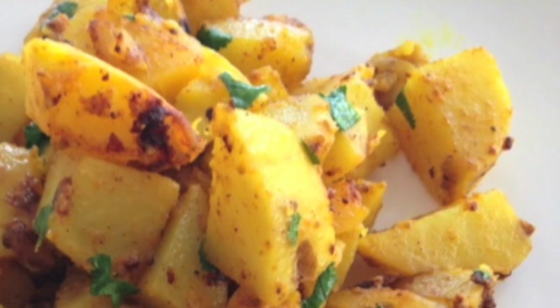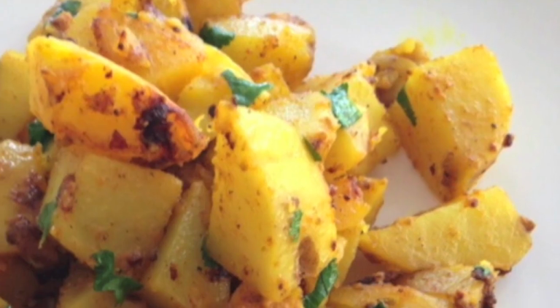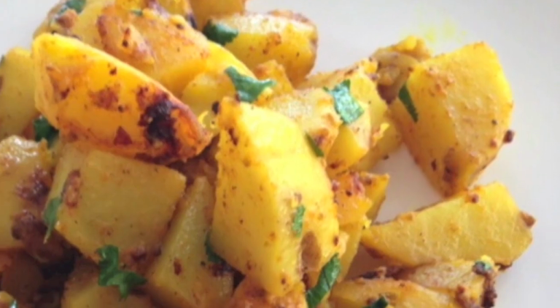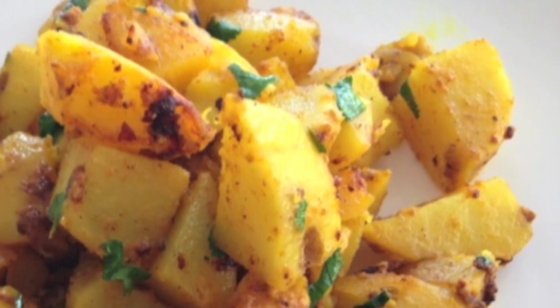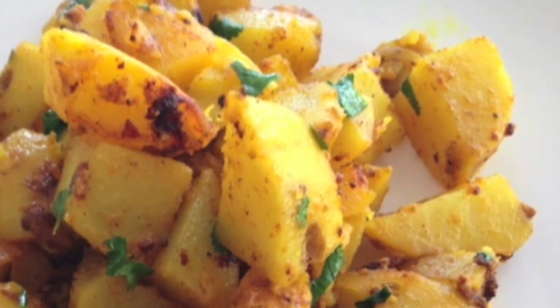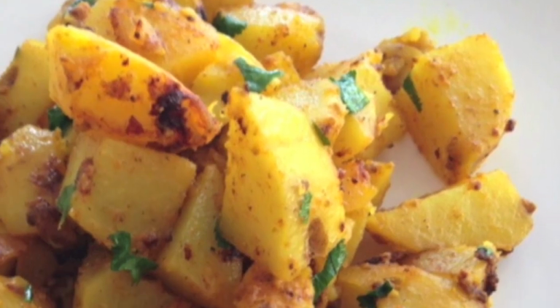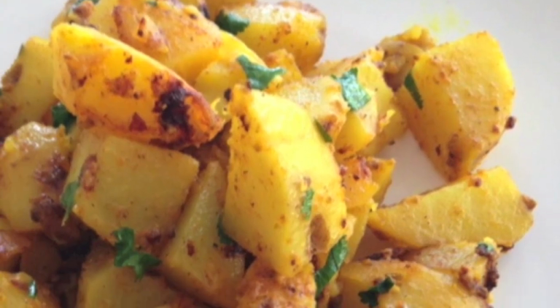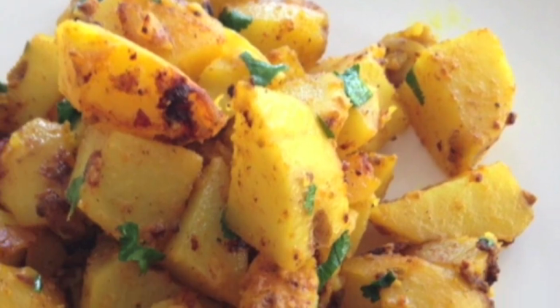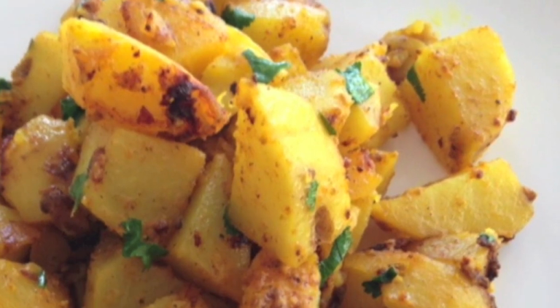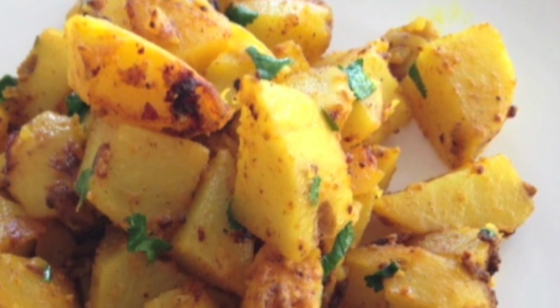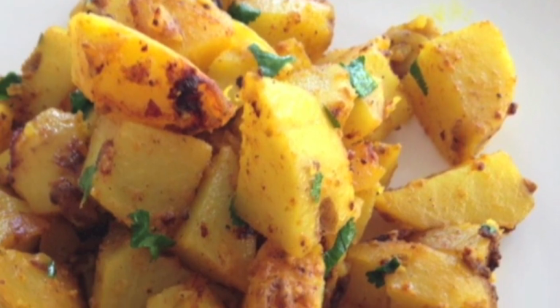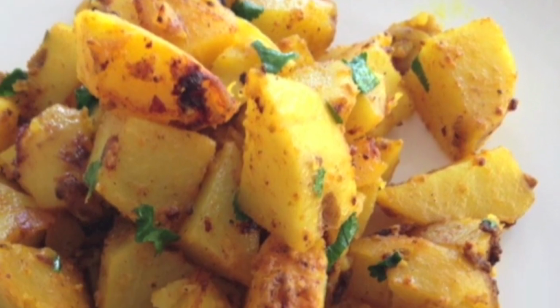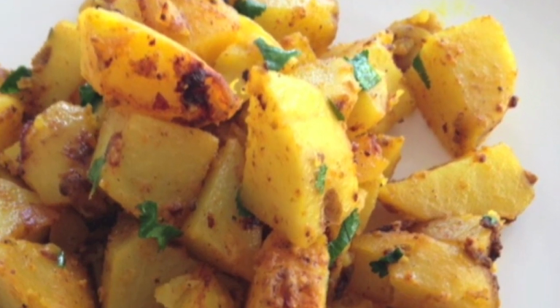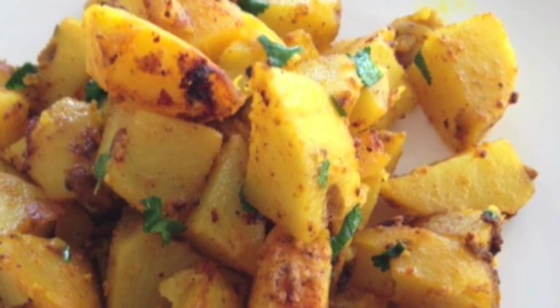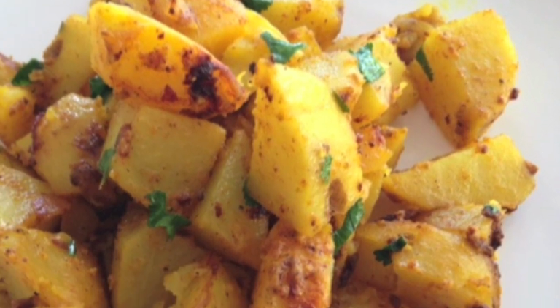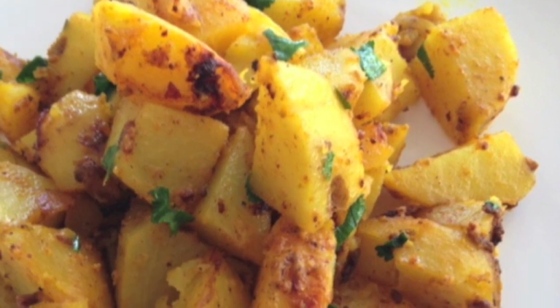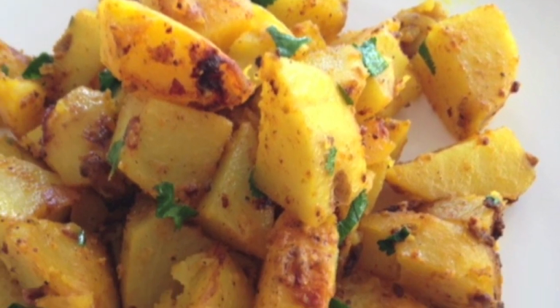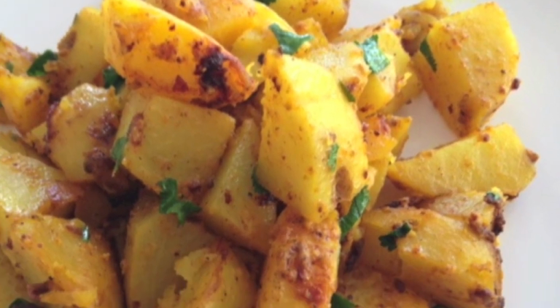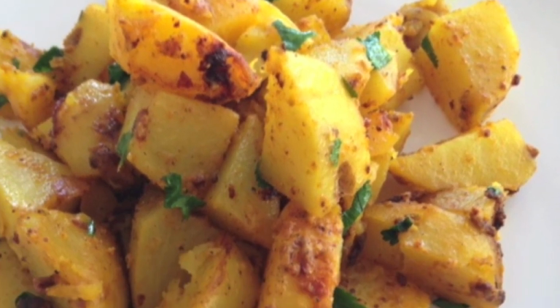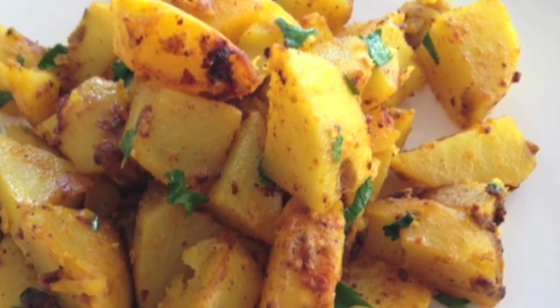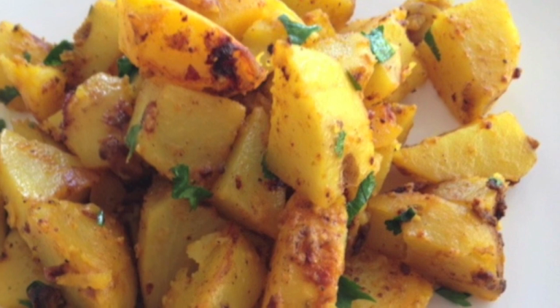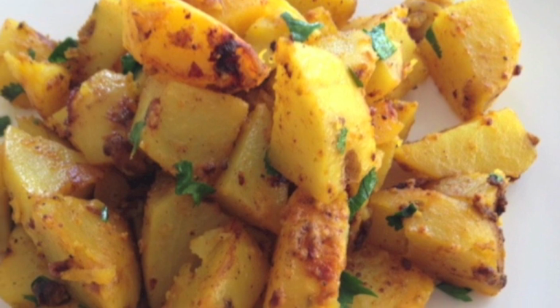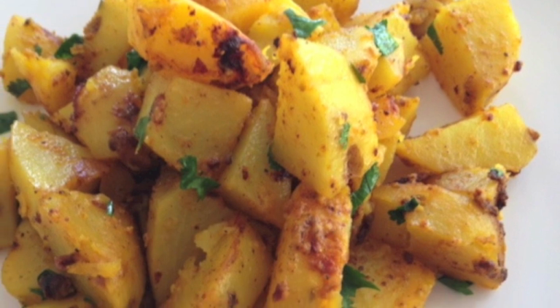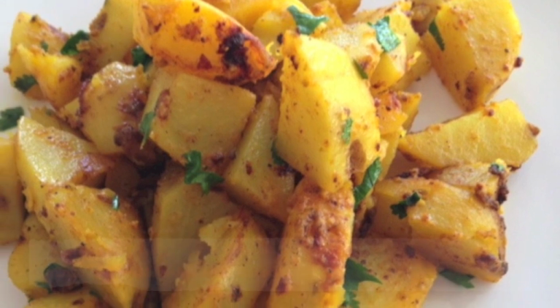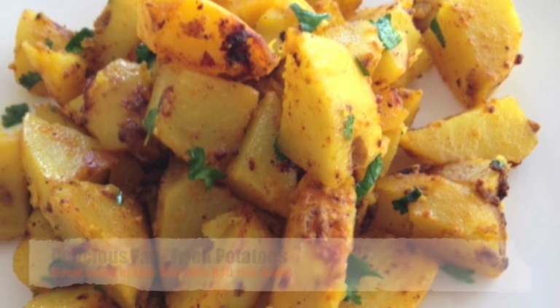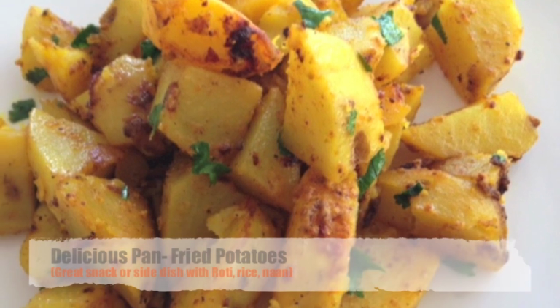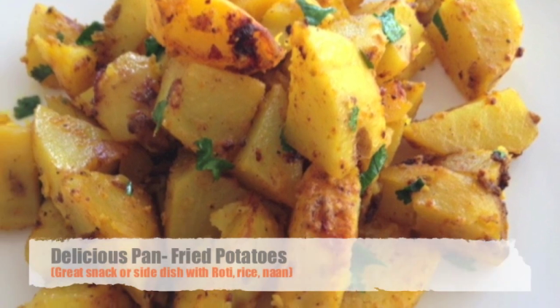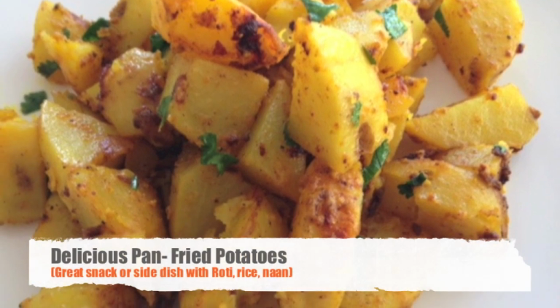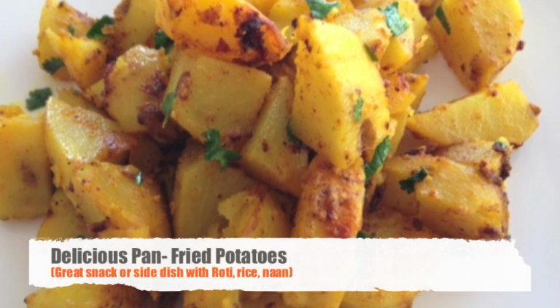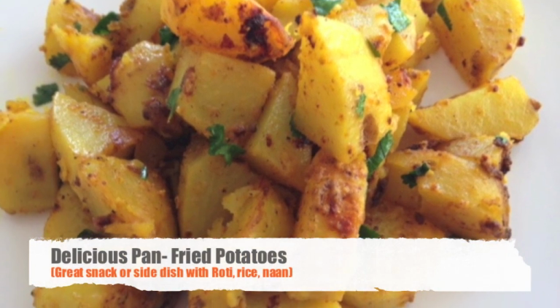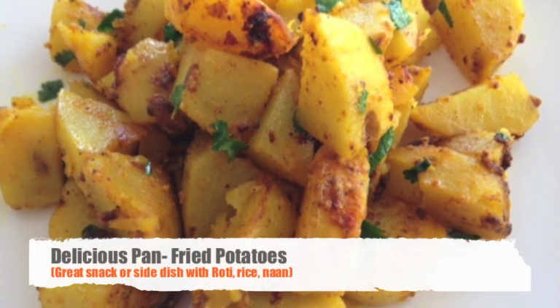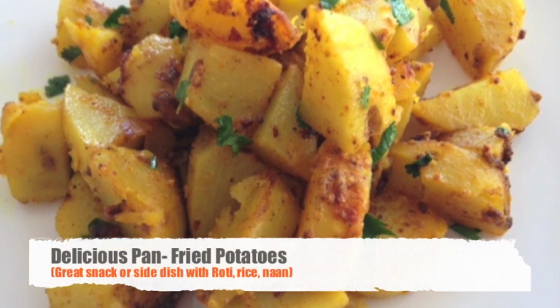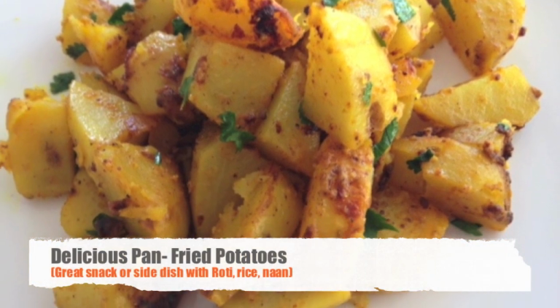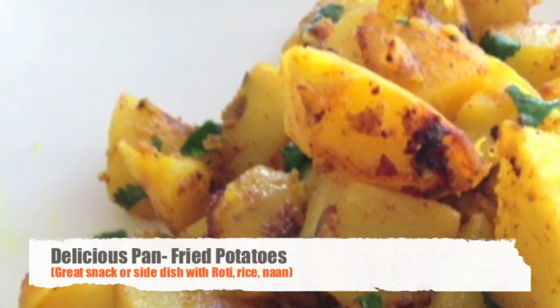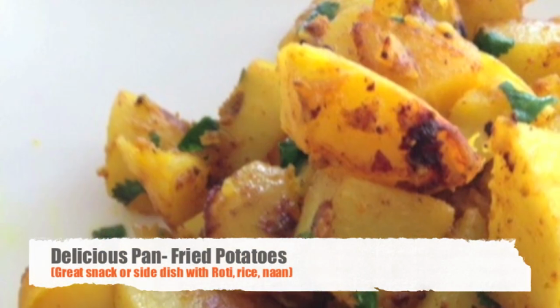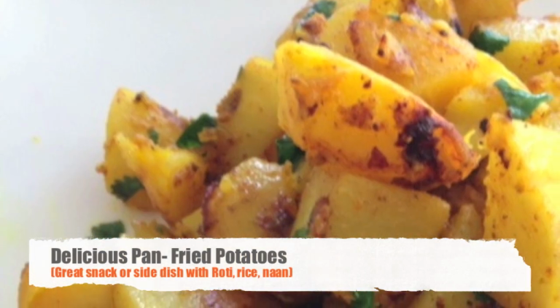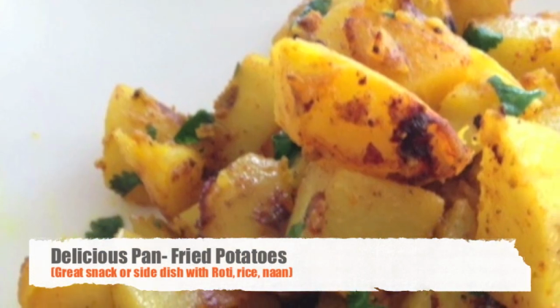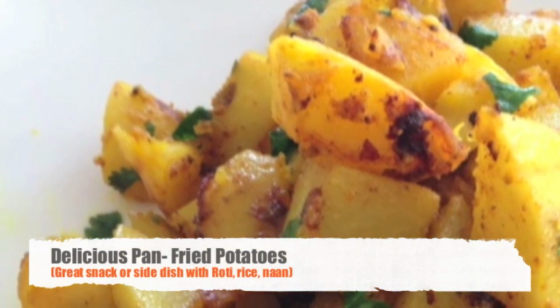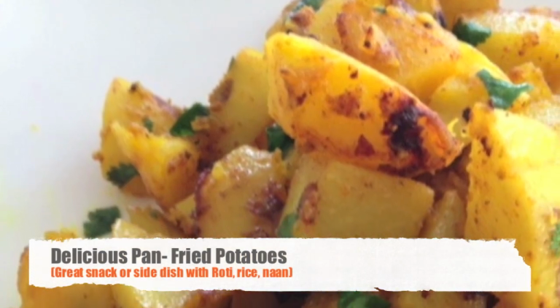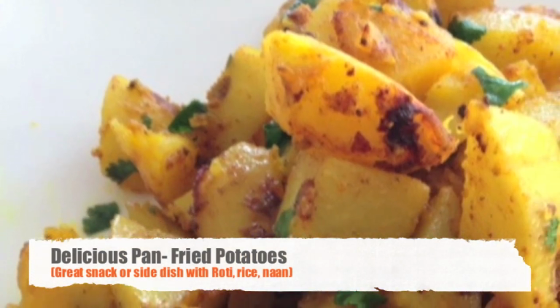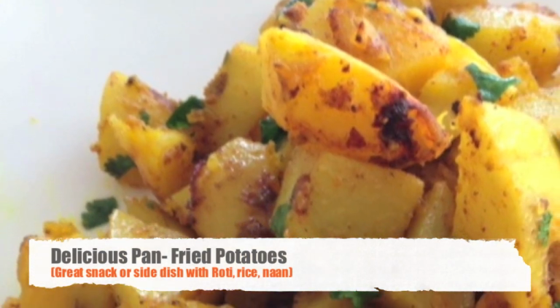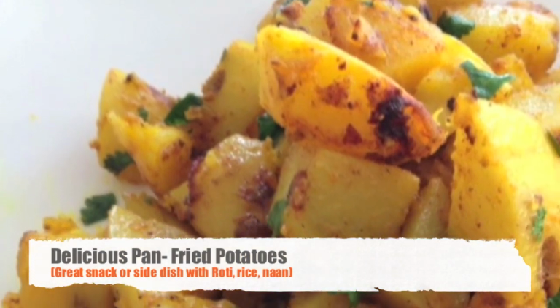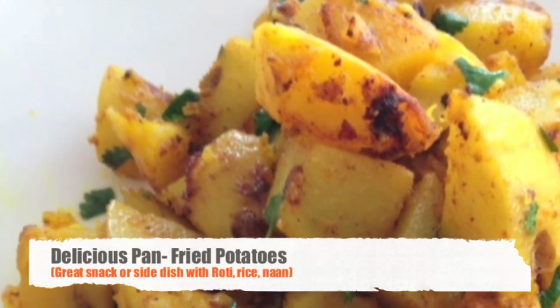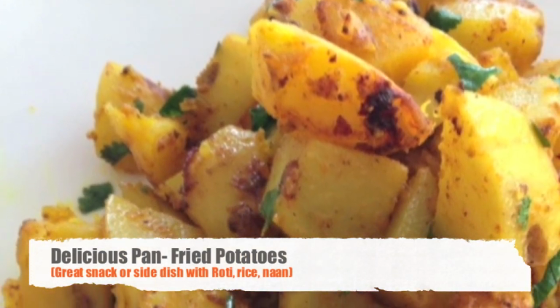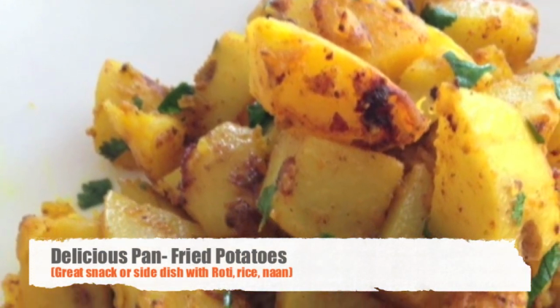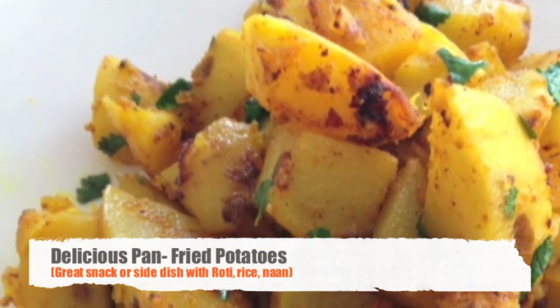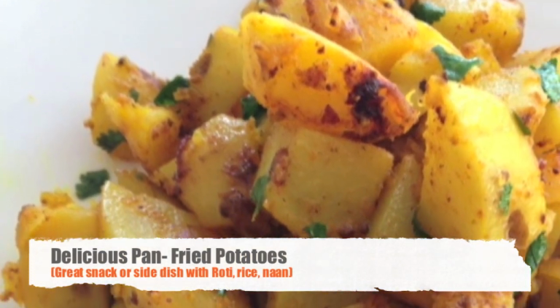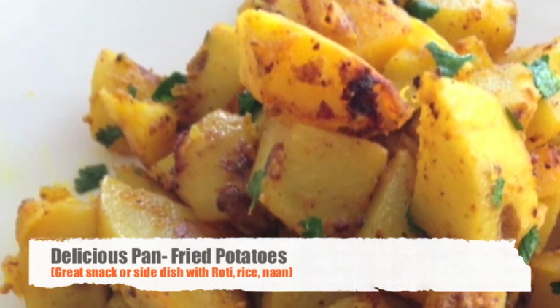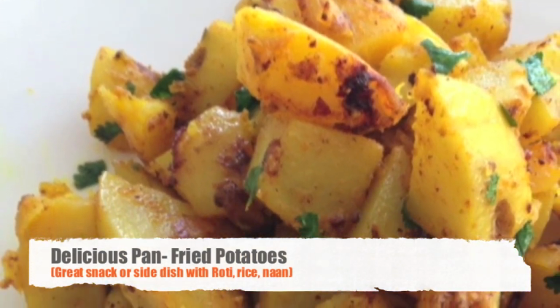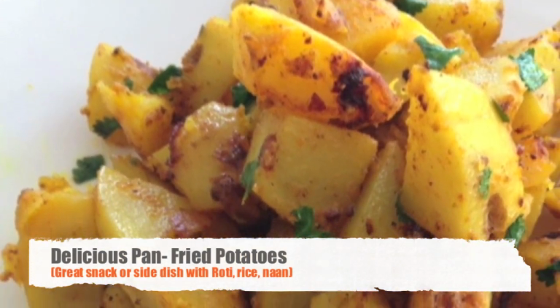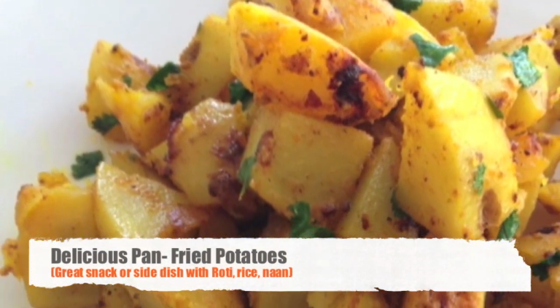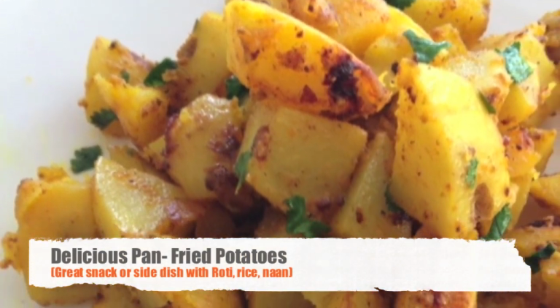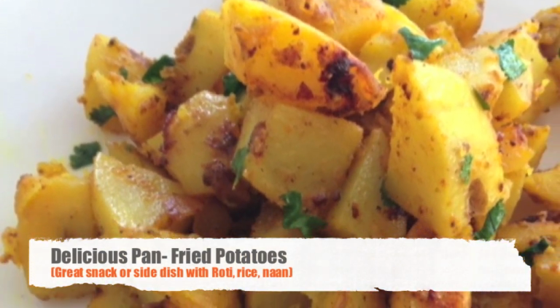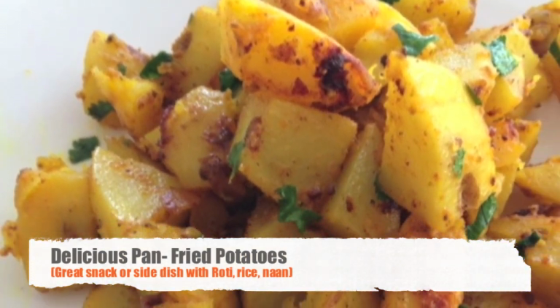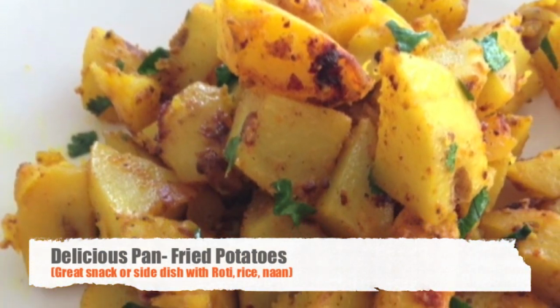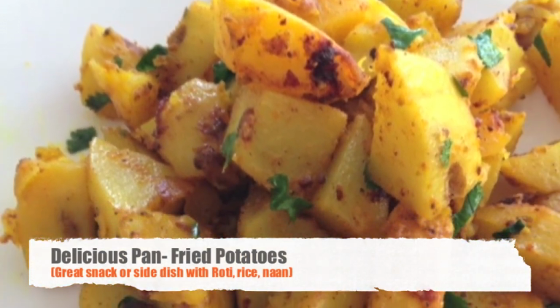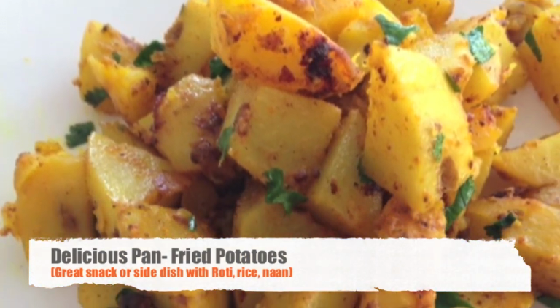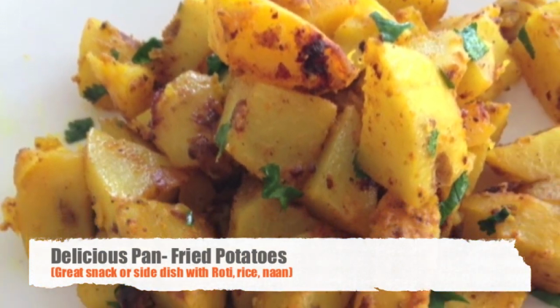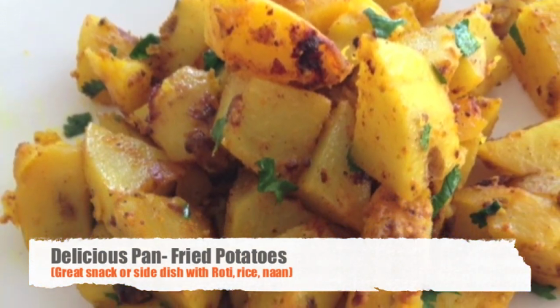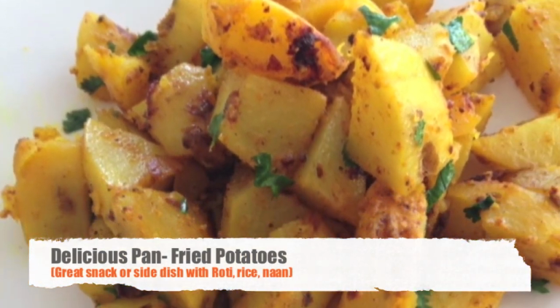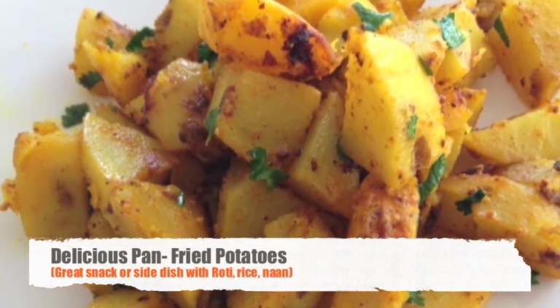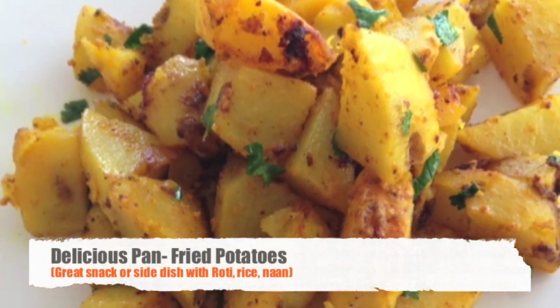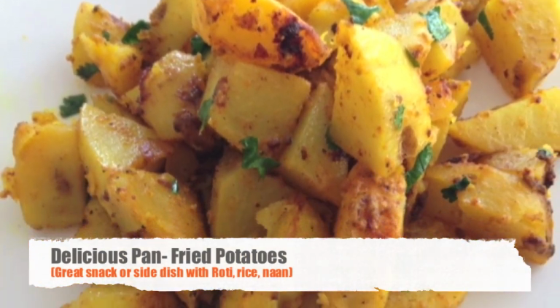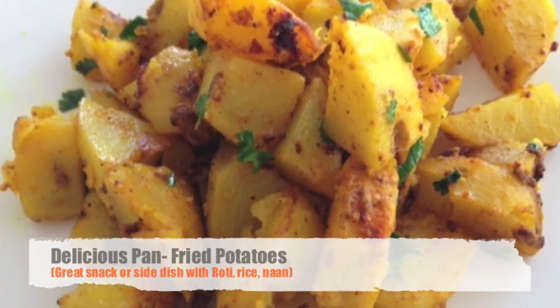Hi guys! In this recipe video you will learn how to make delicious pan-fried potatoes which have been marinated in yogurt and spices.